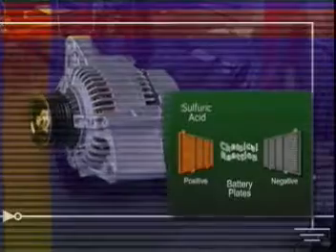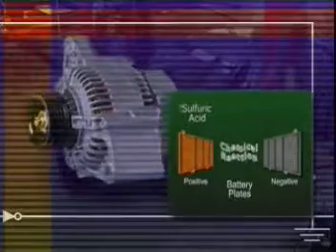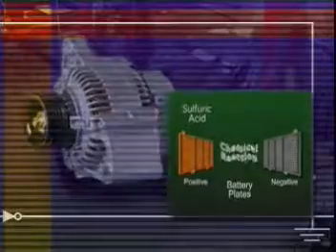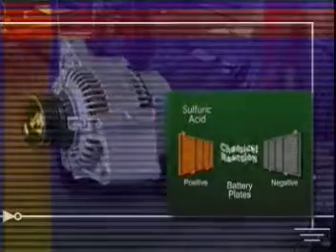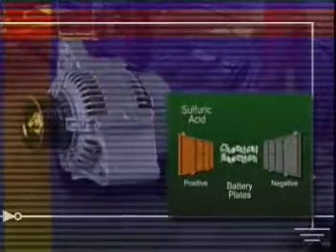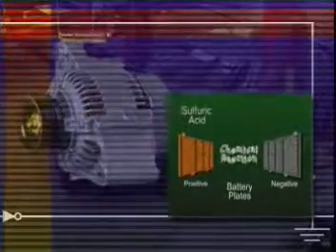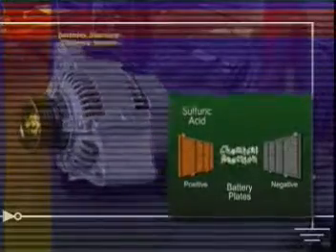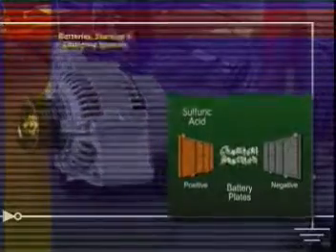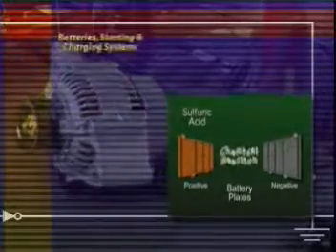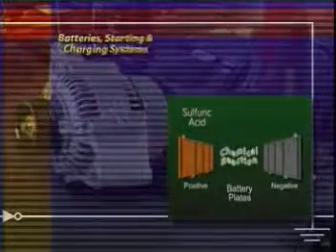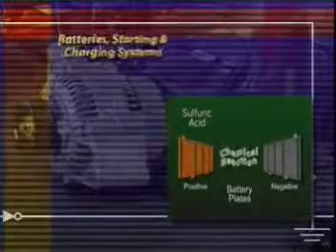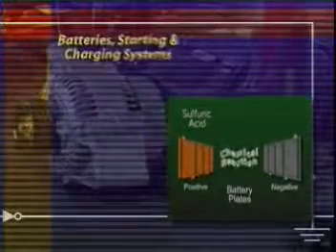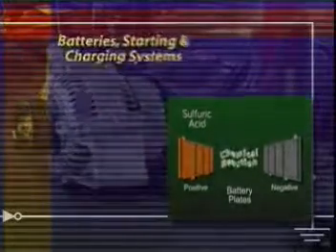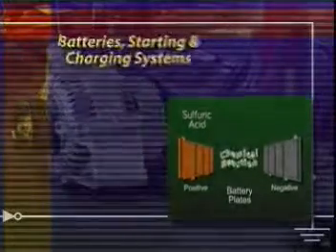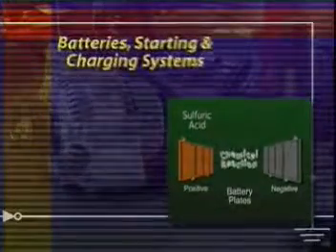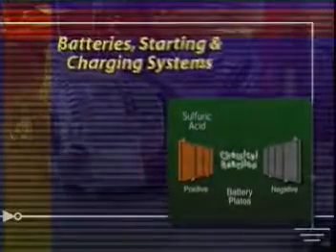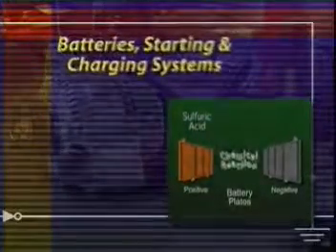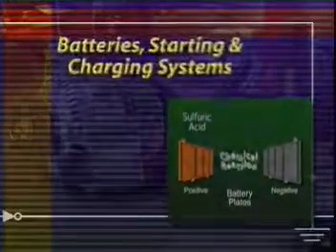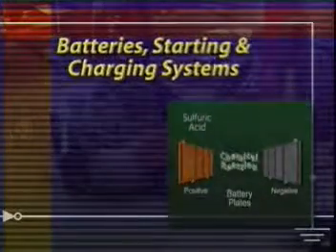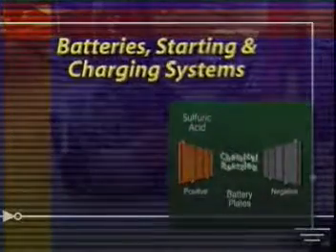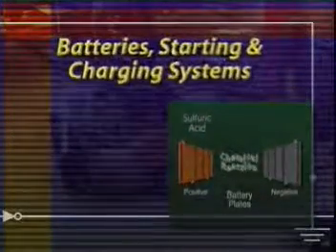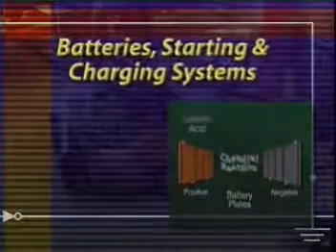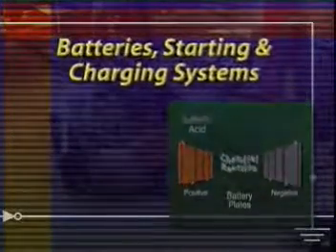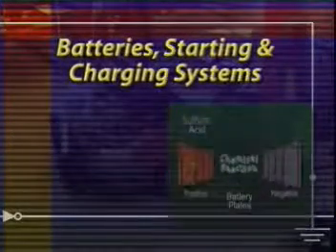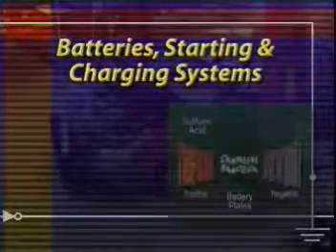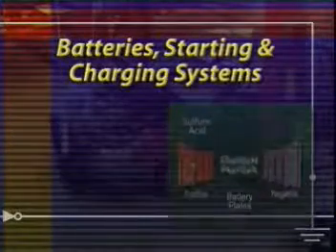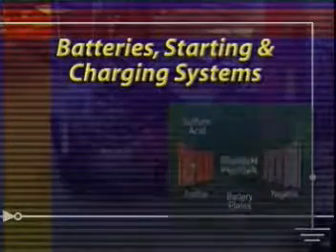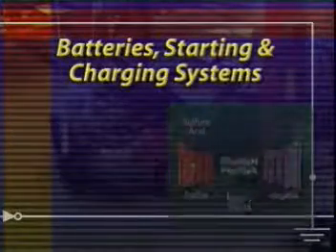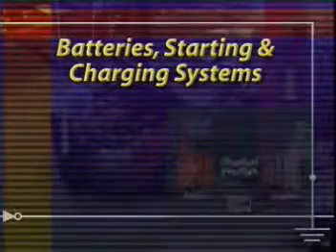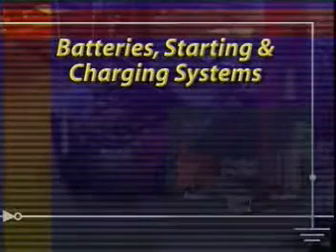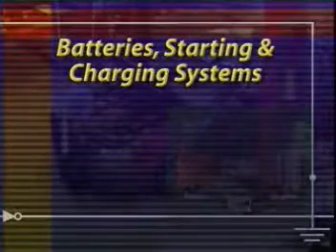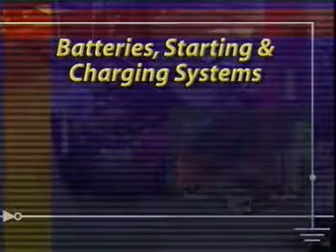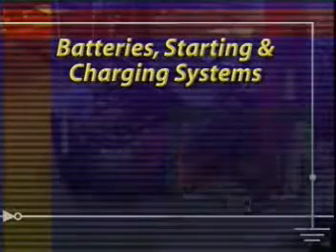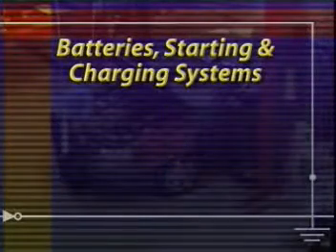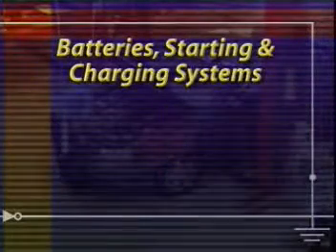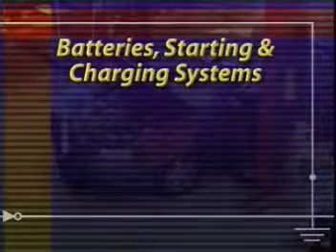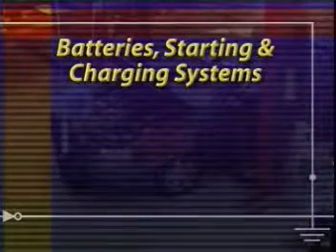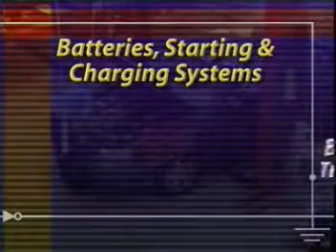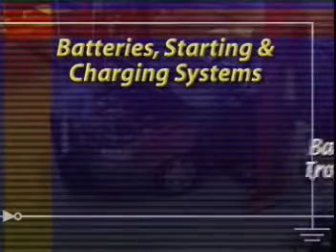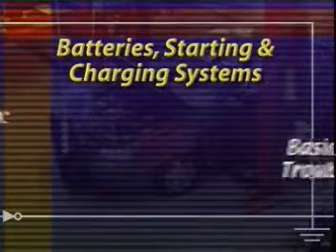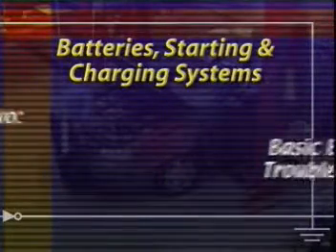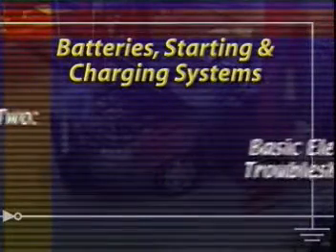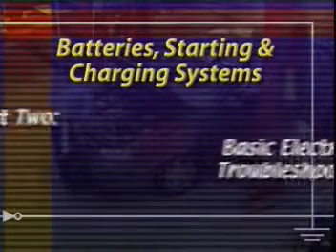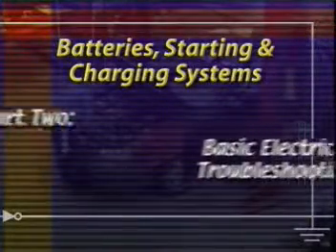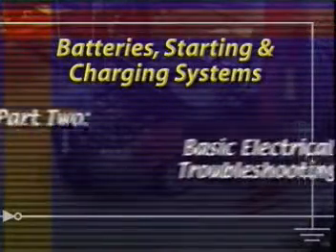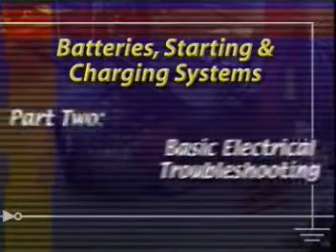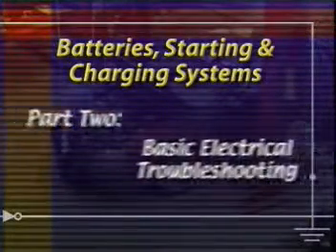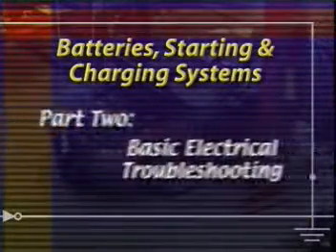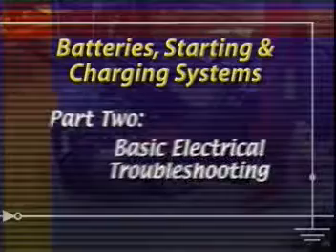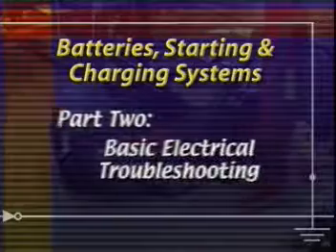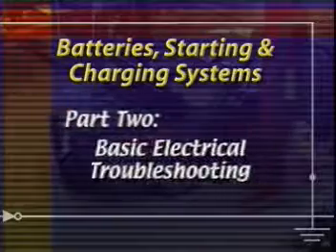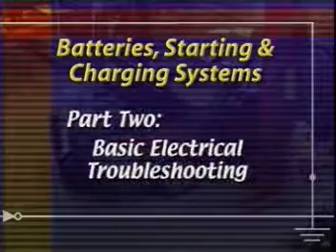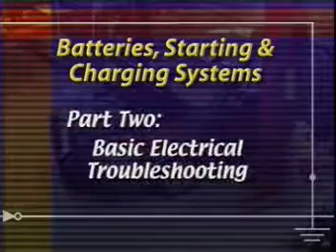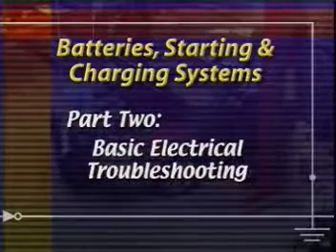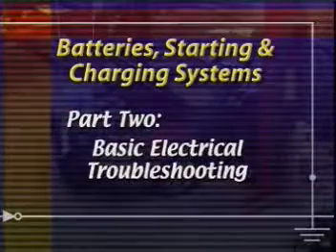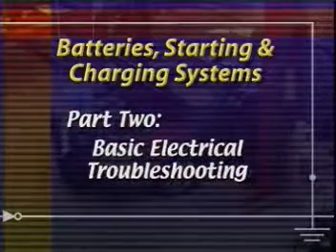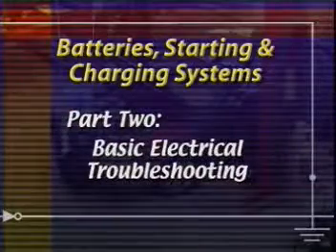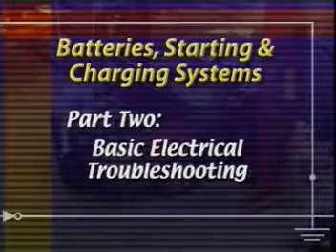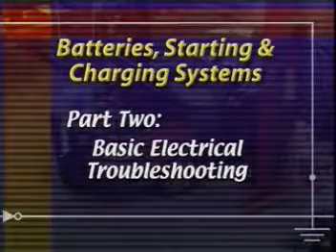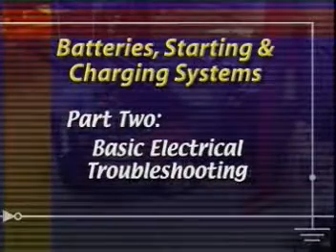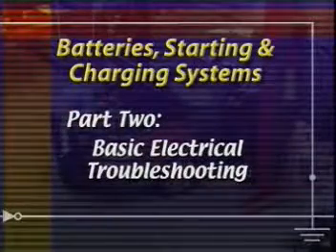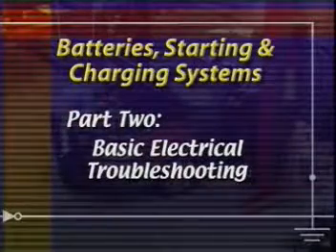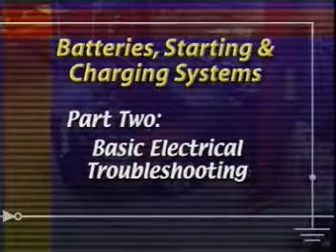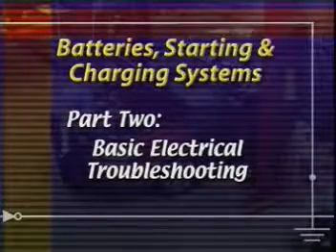Batteries, starting and charging systems. Part 2: Basic Electrical Troubleshooting.